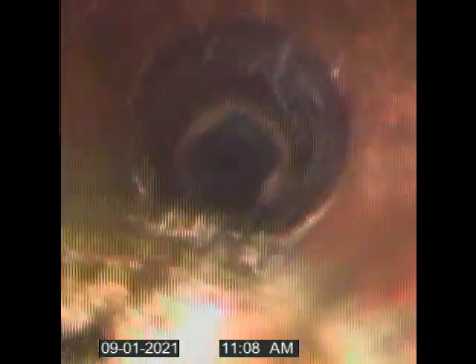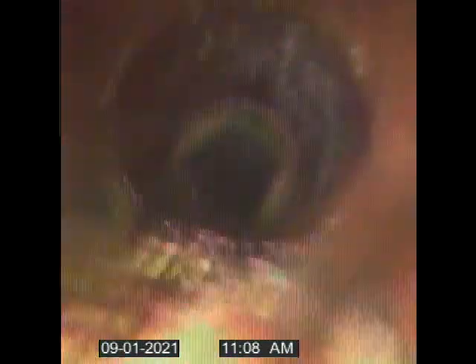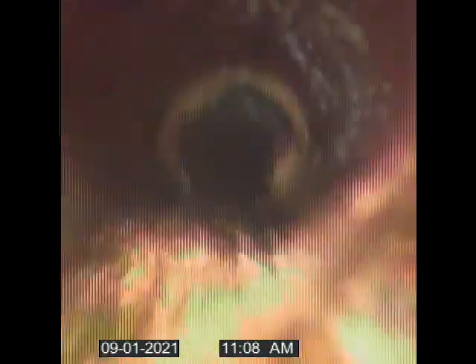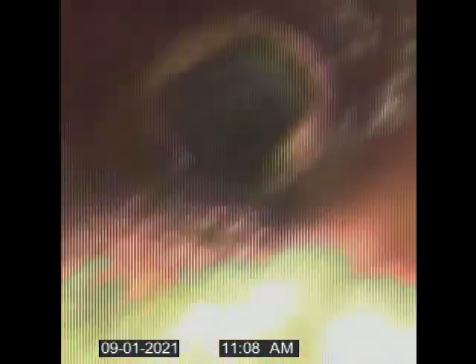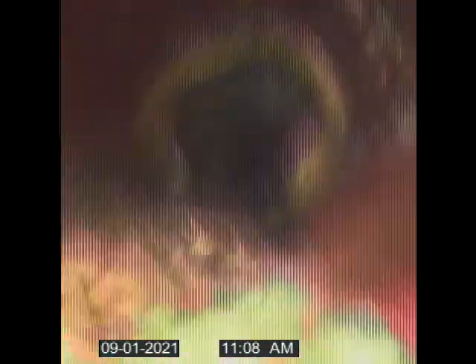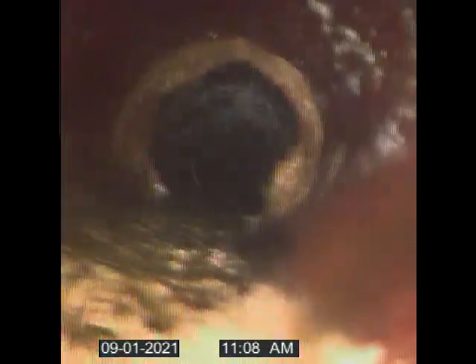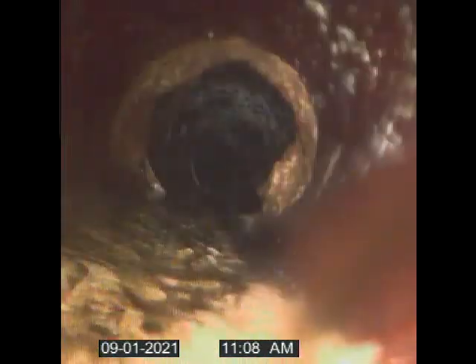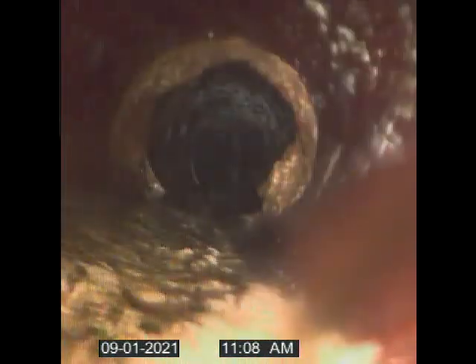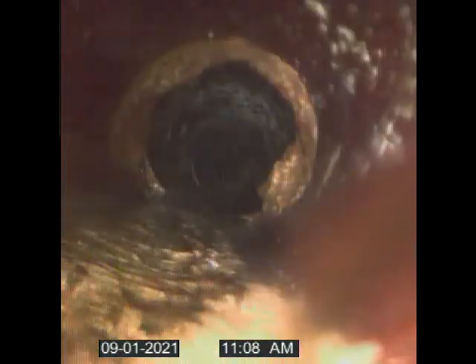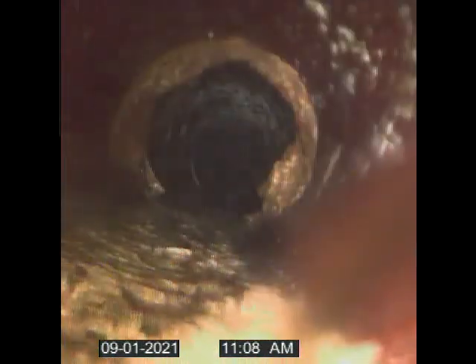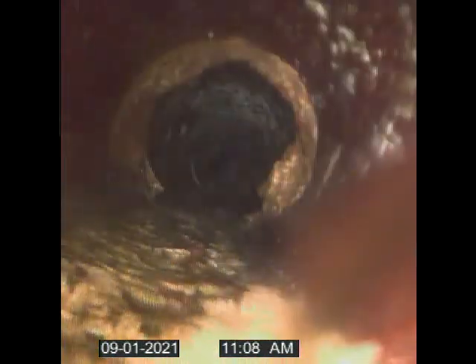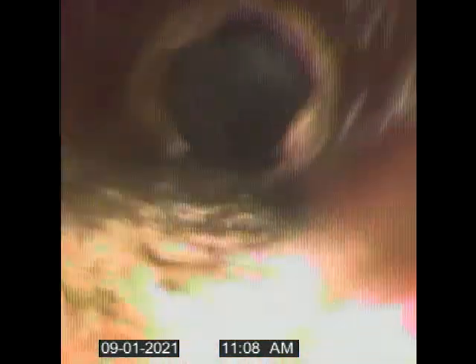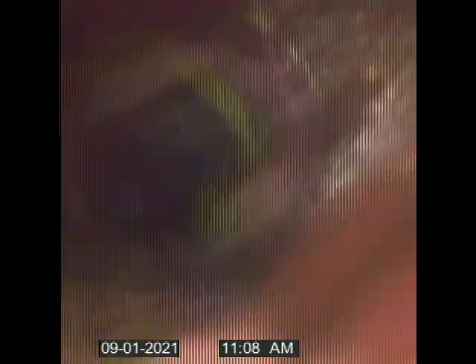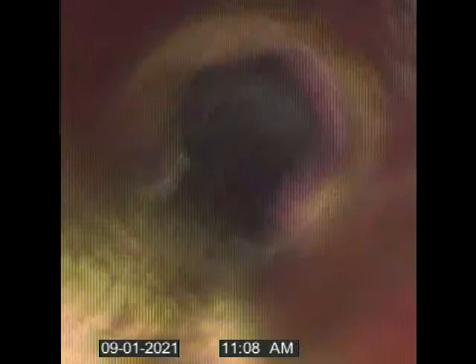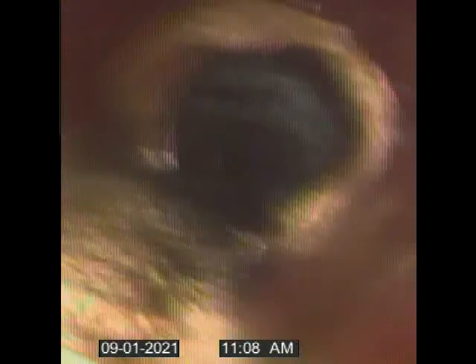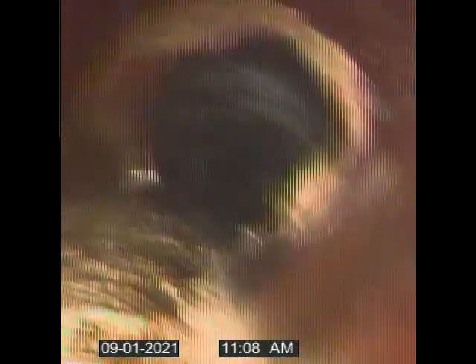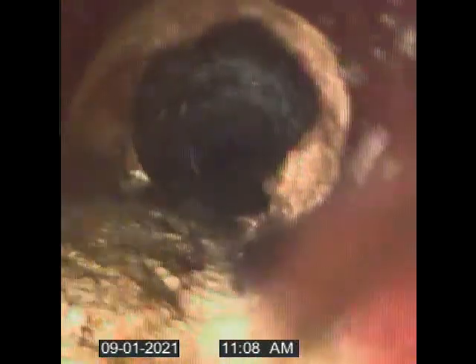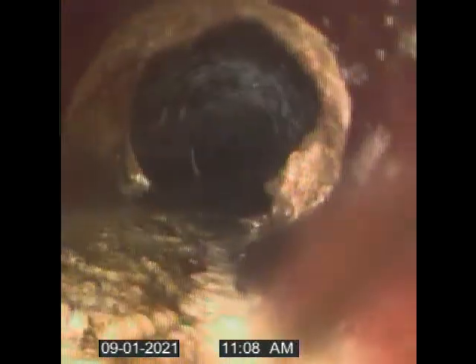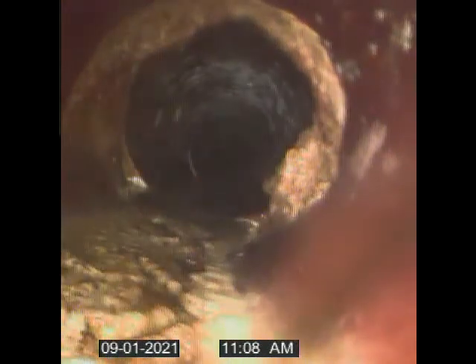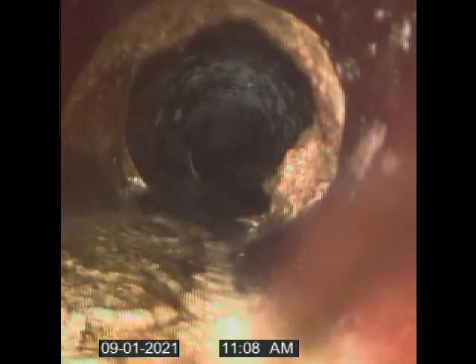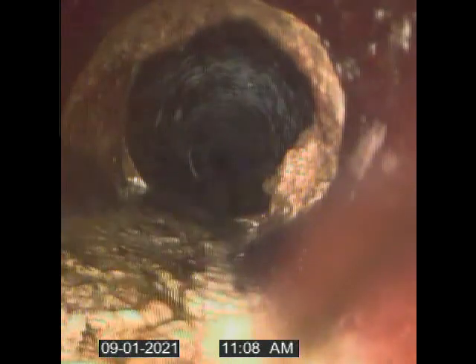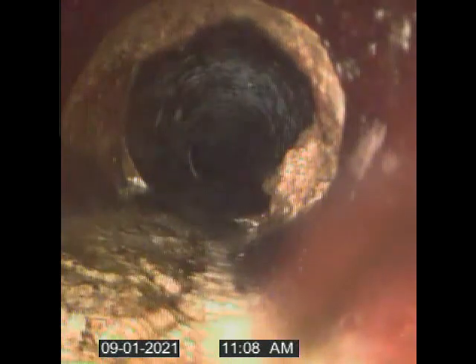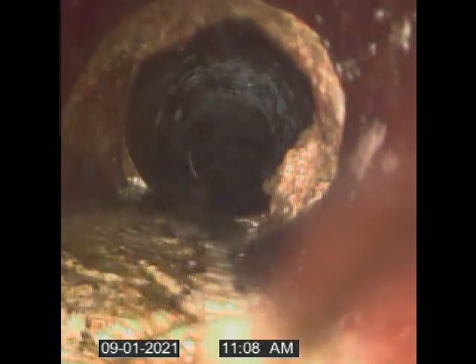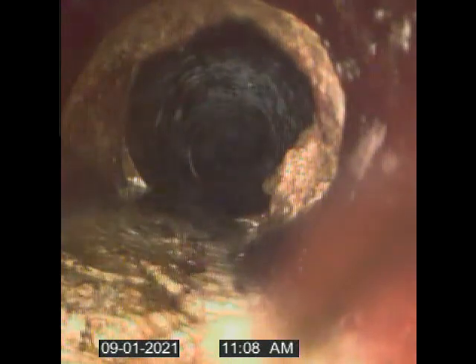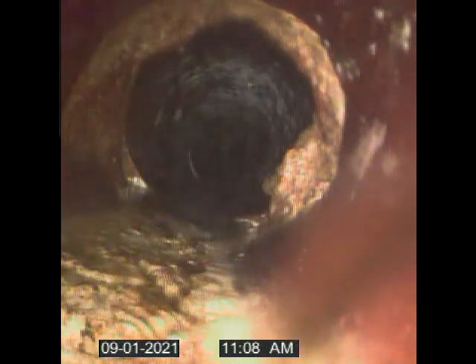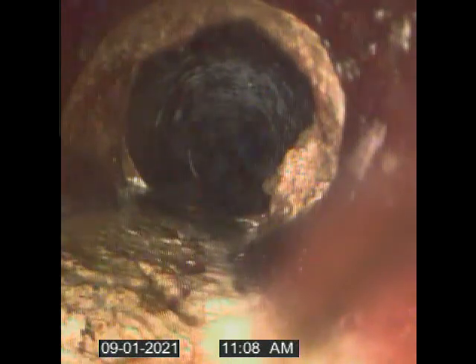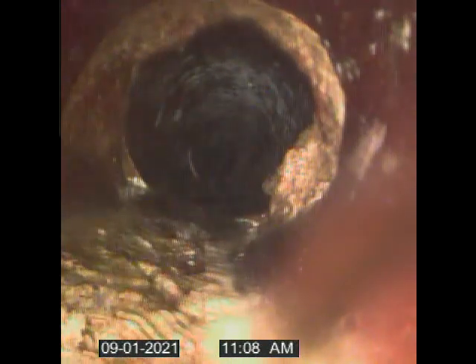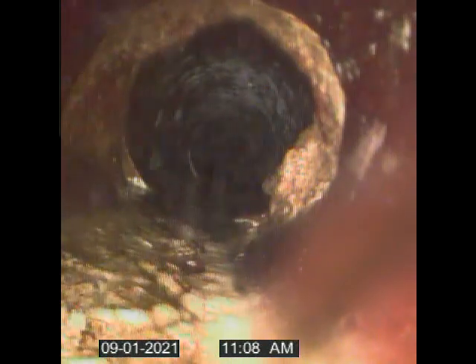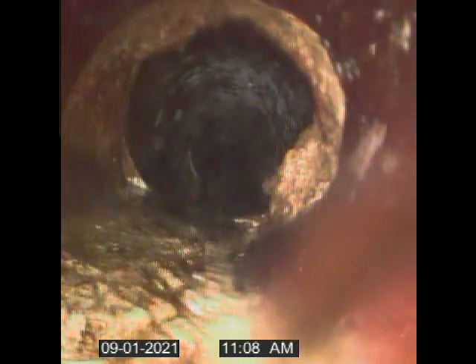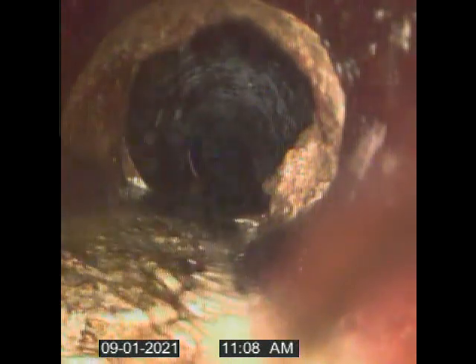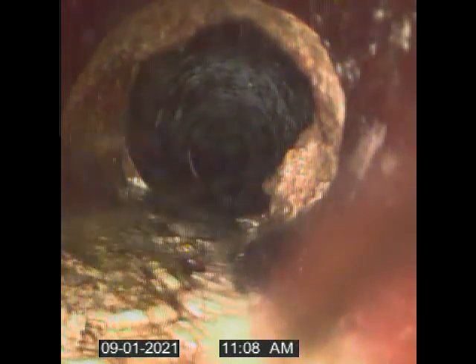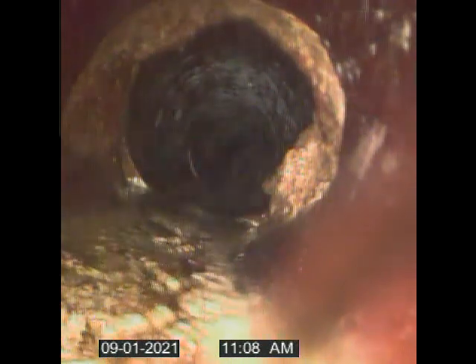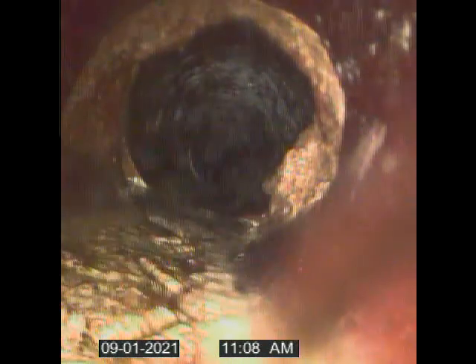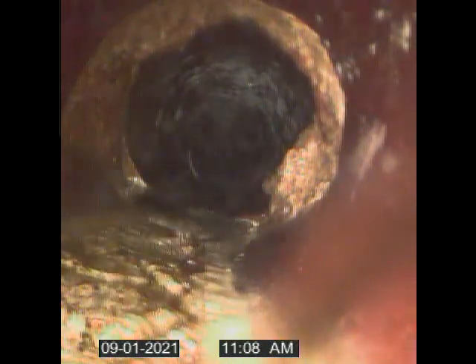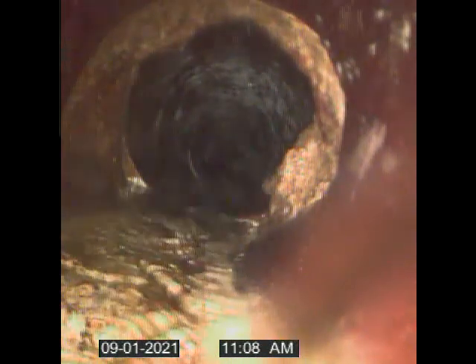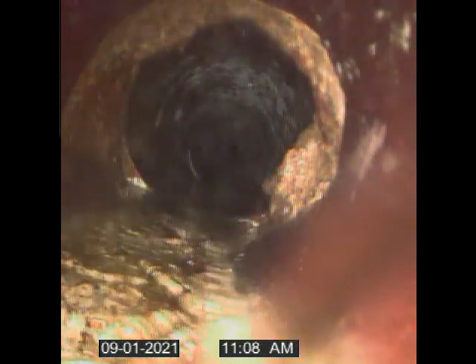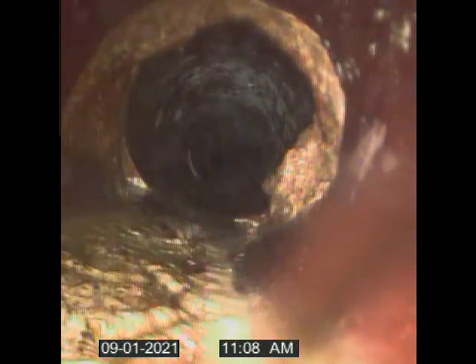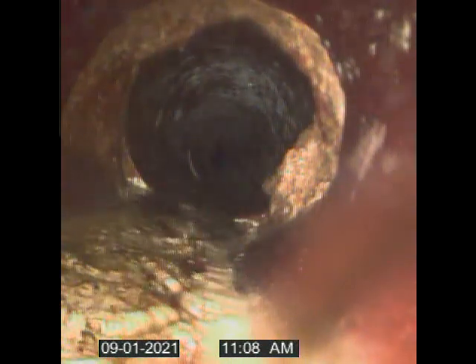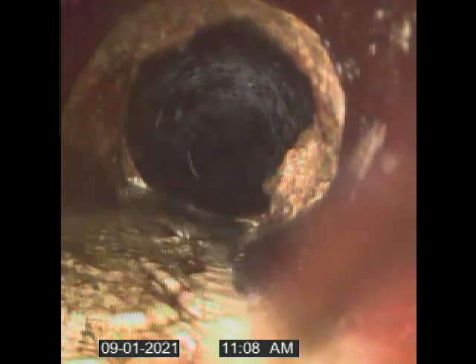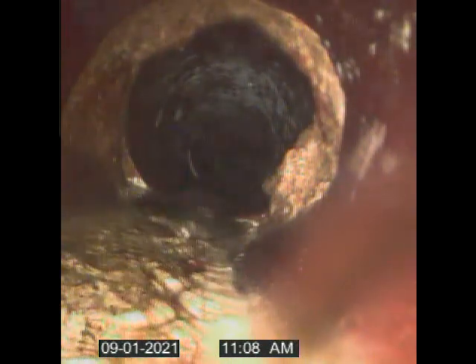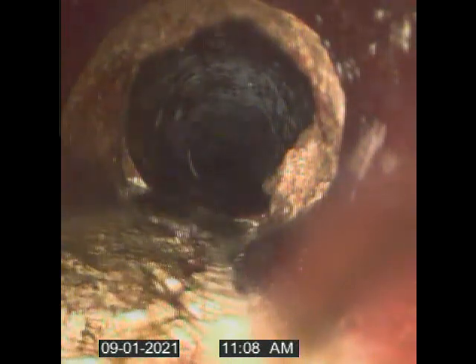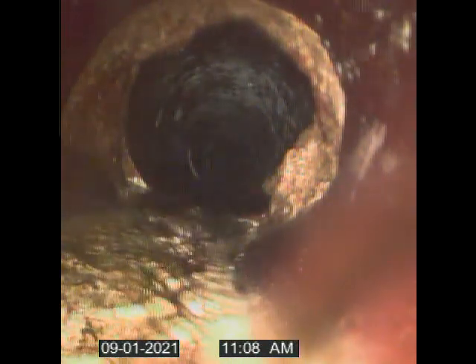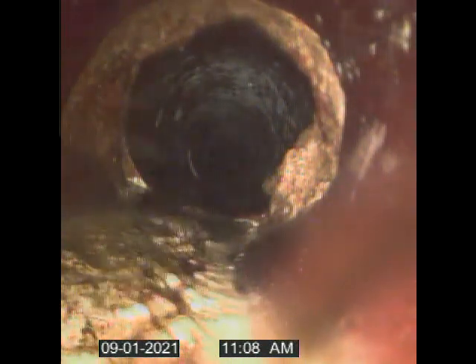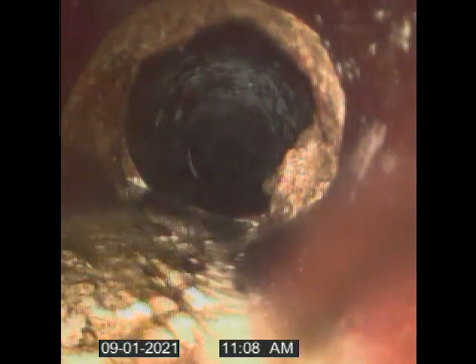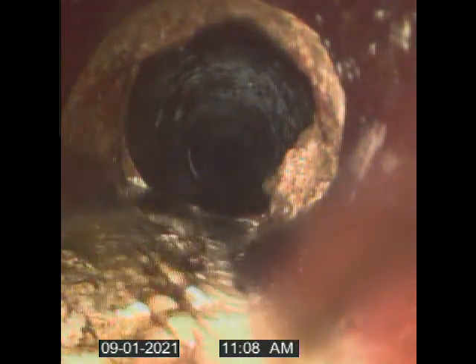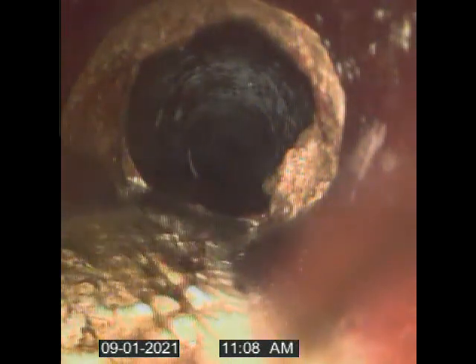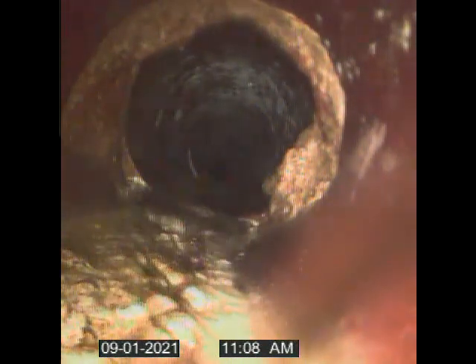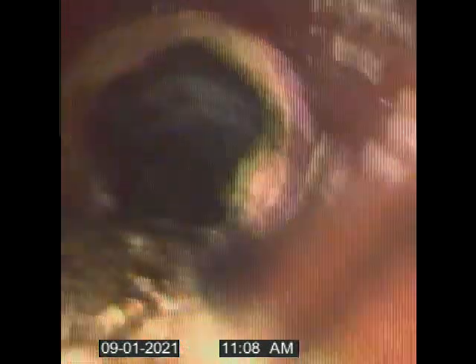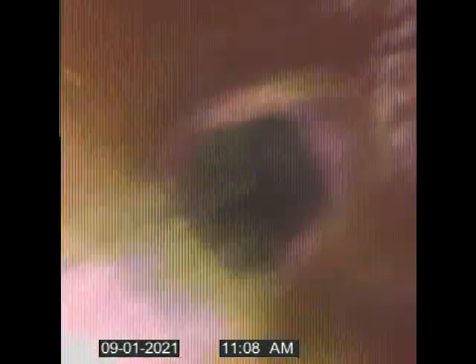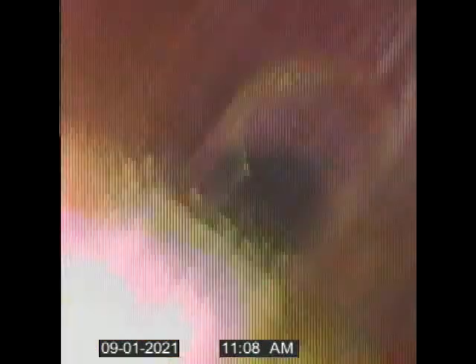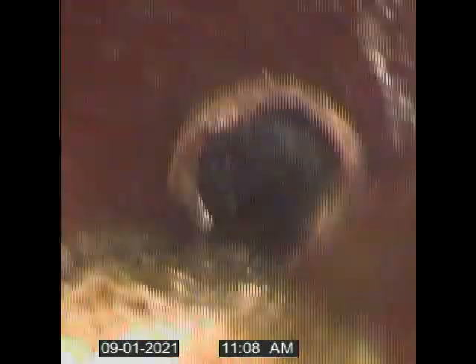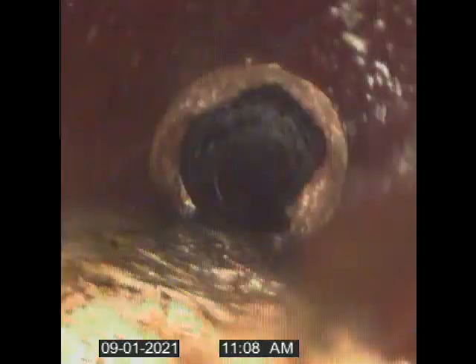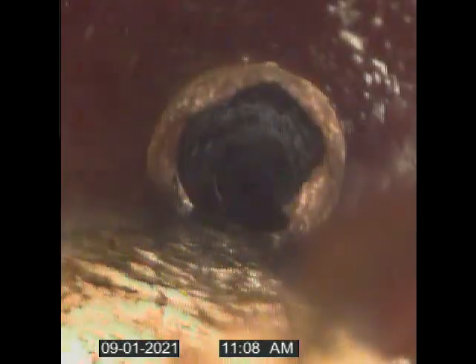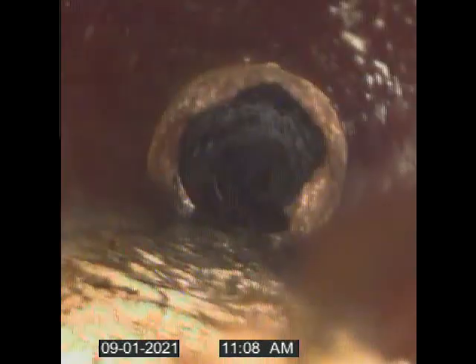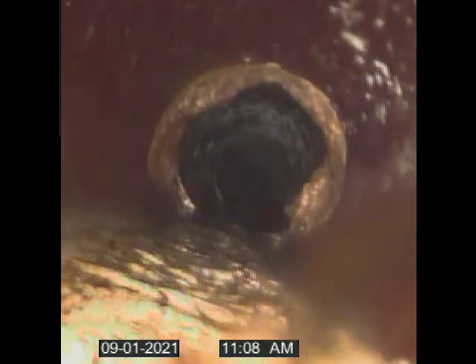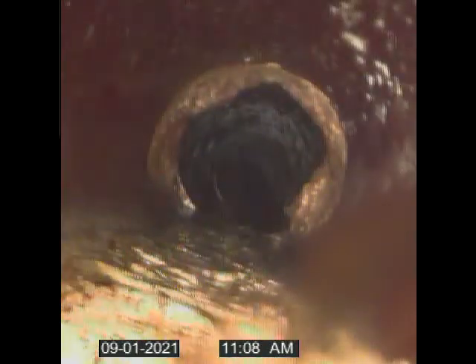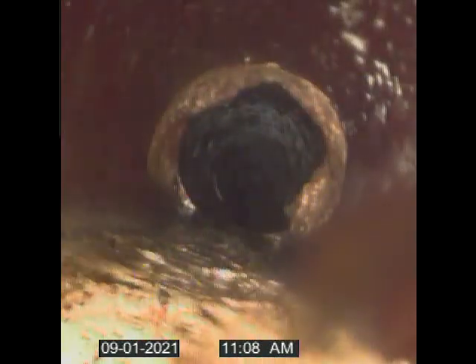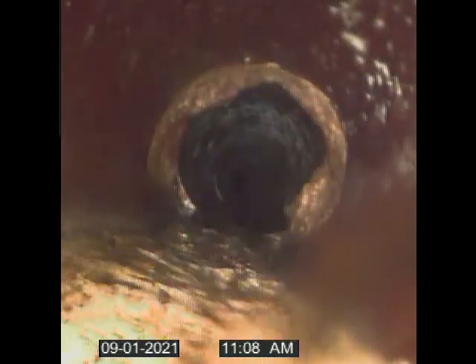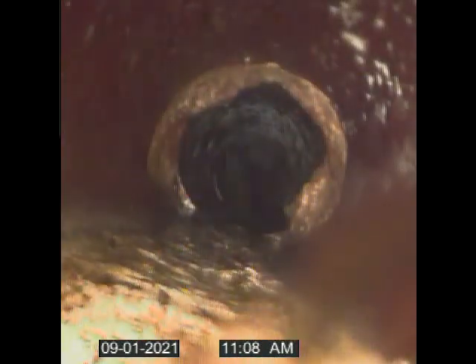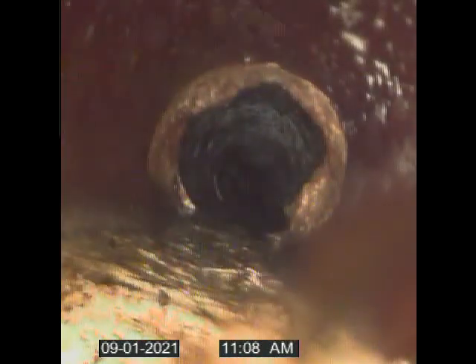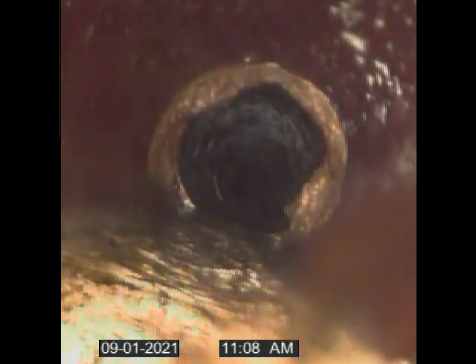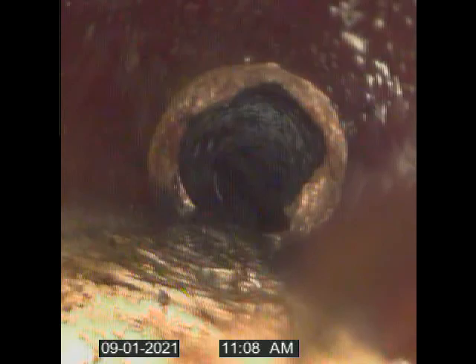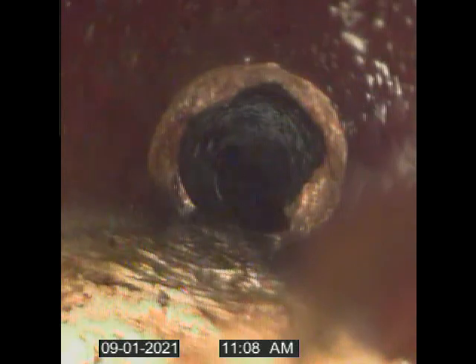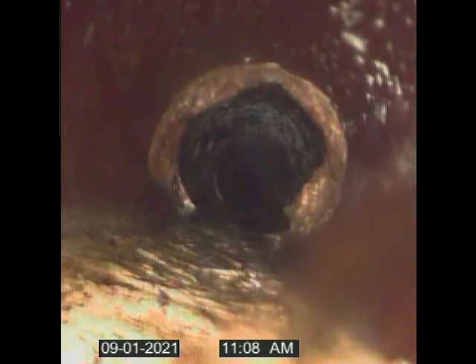You can see minerals — the joints are about every two feet, so you see the minerals at each one. I think that's what's laying in the bottom of the pipe, but I'm not sure.